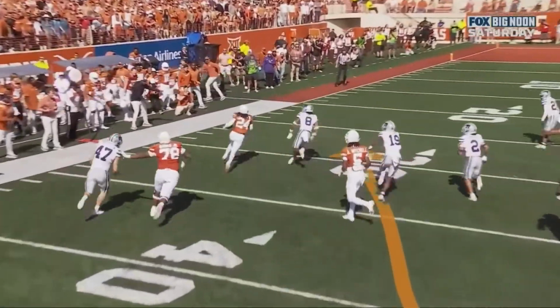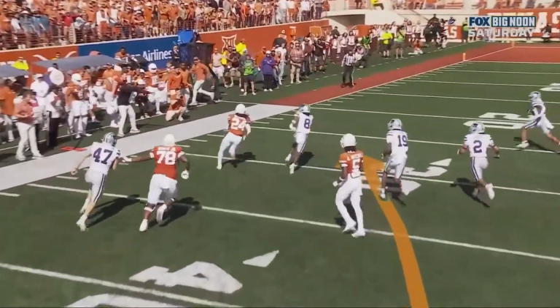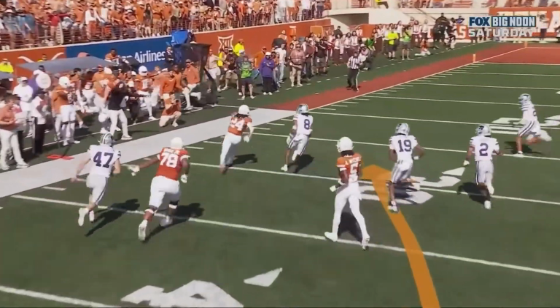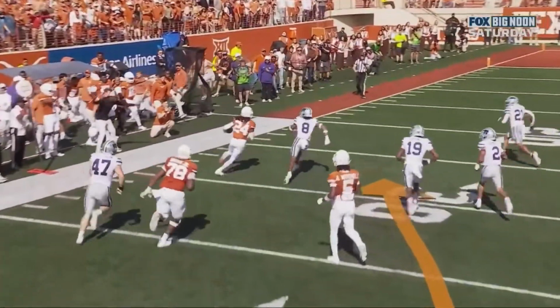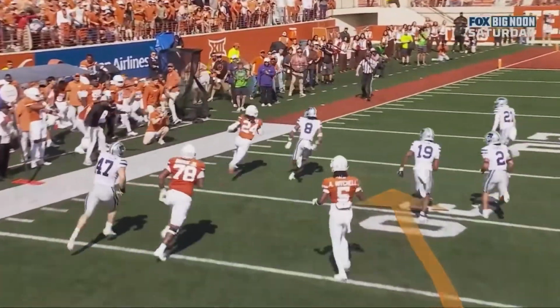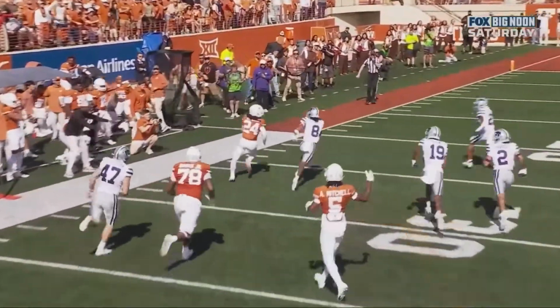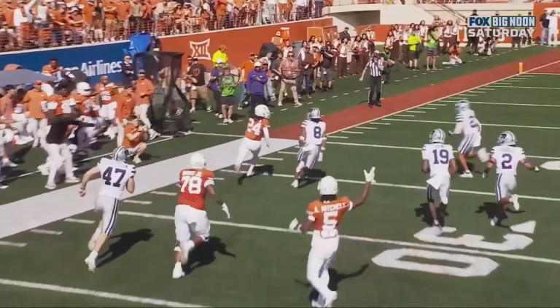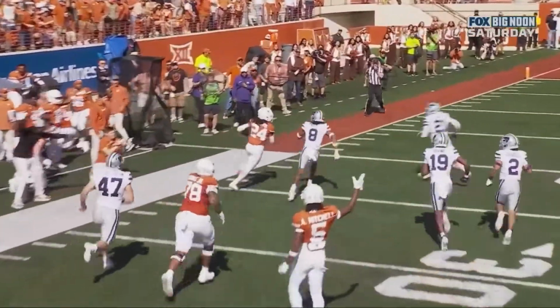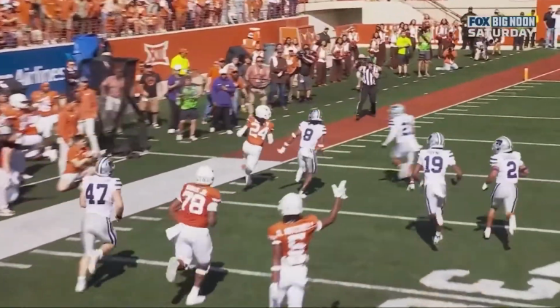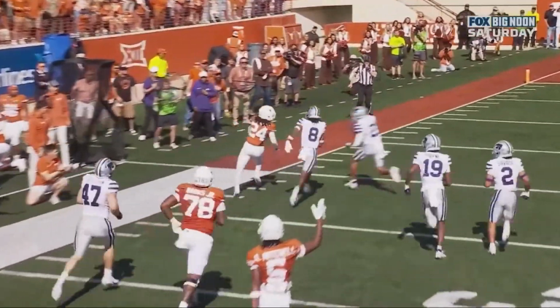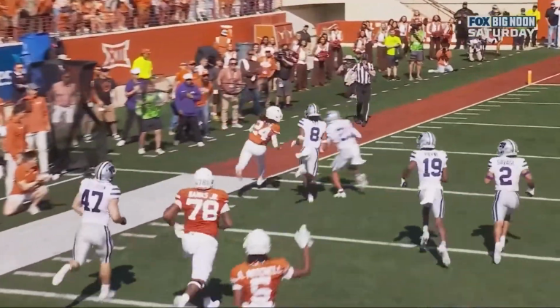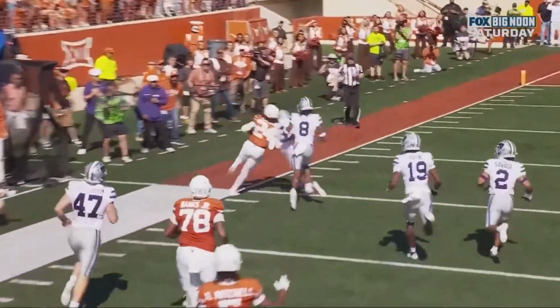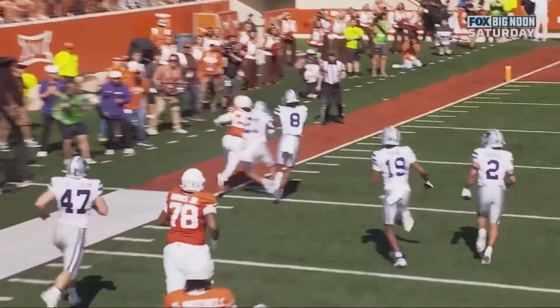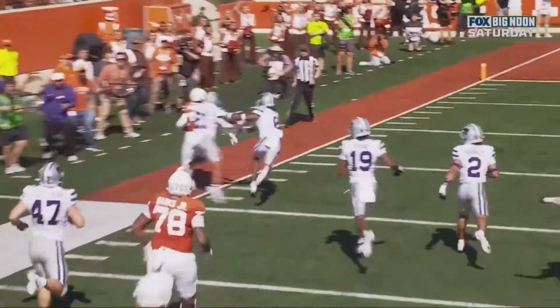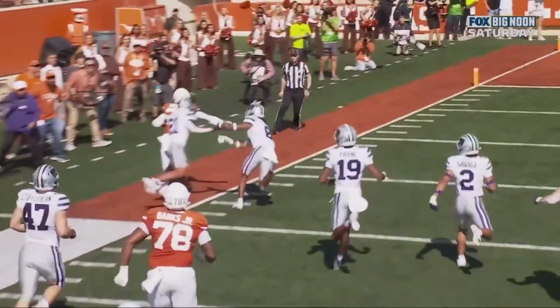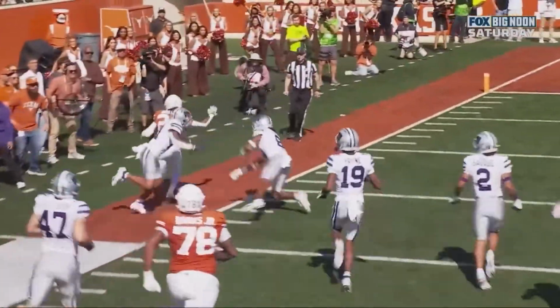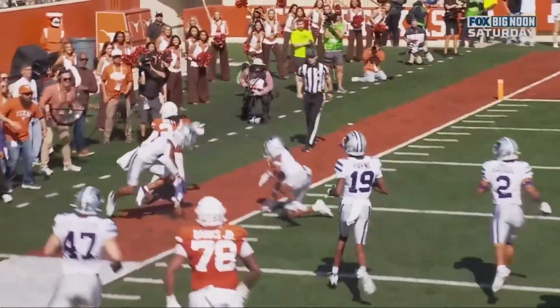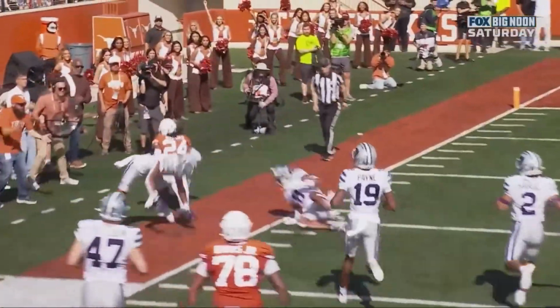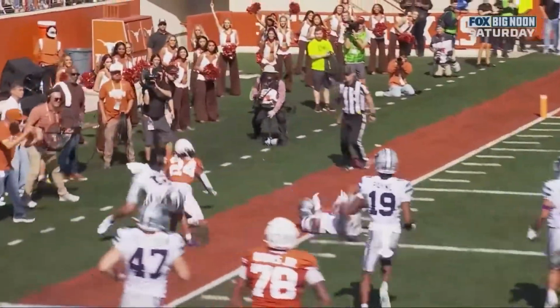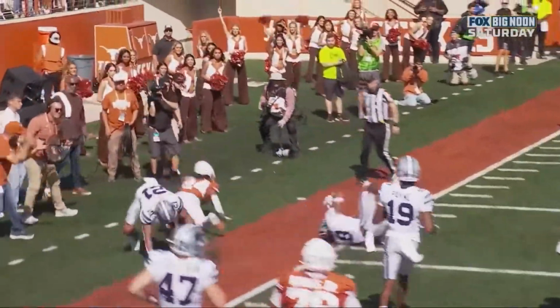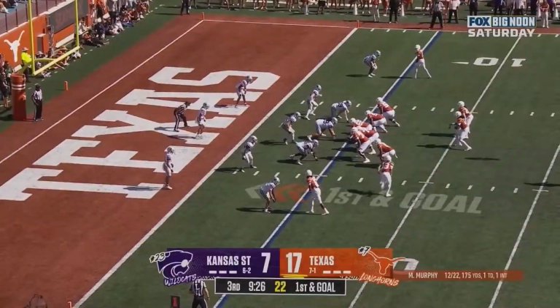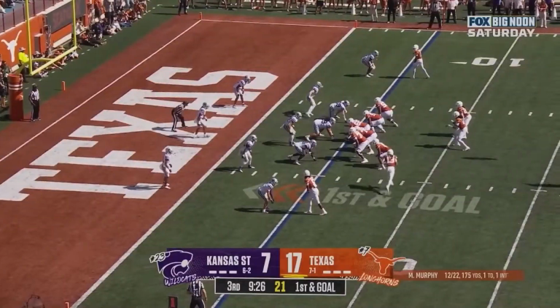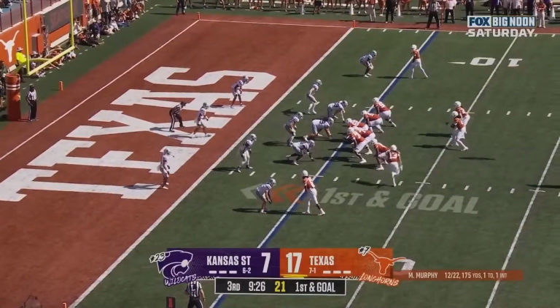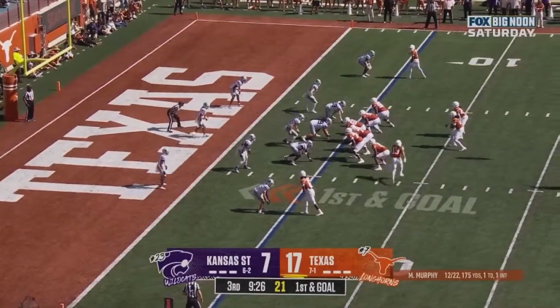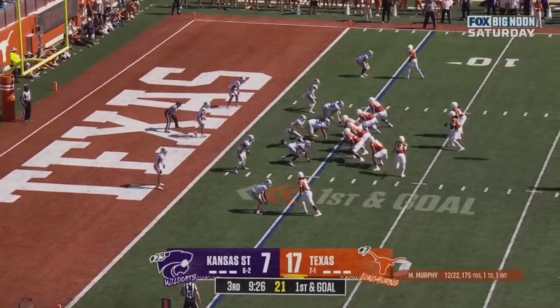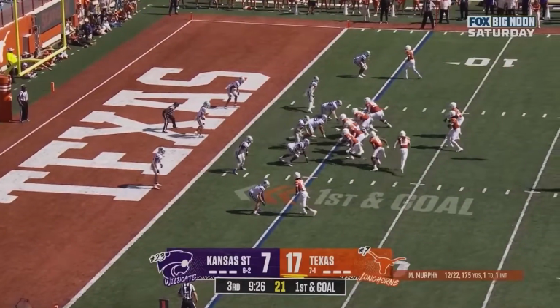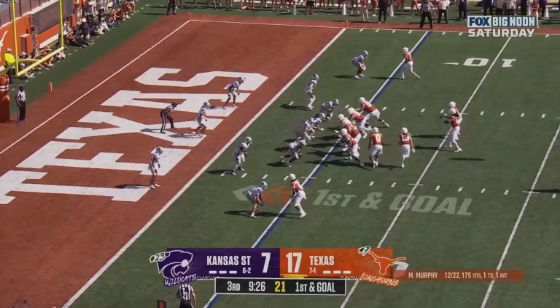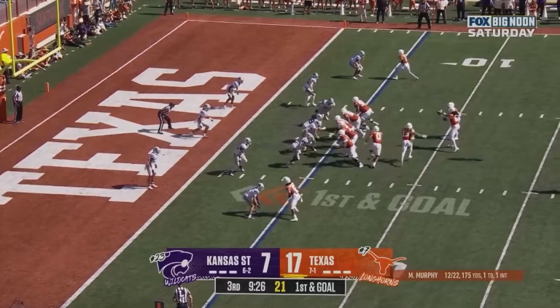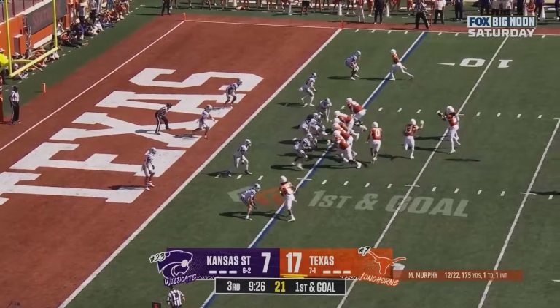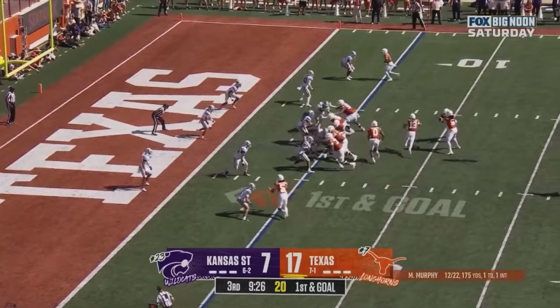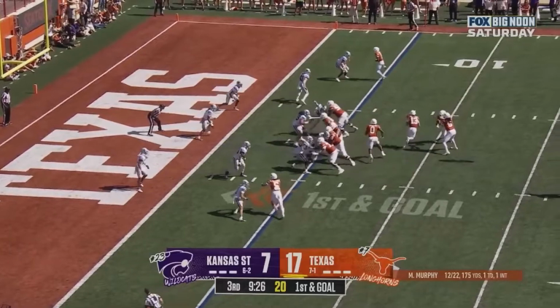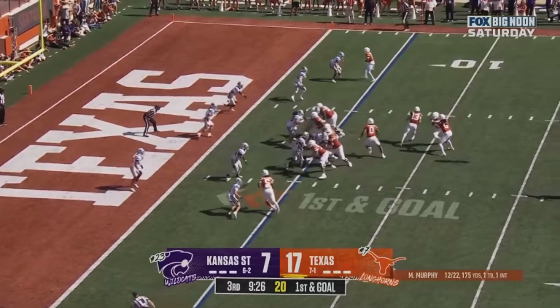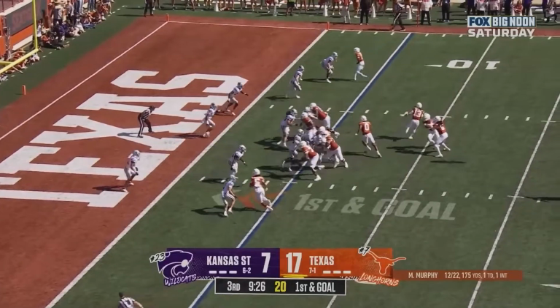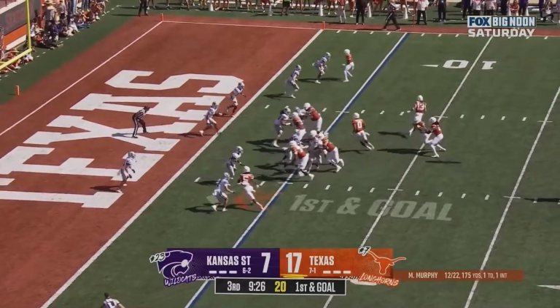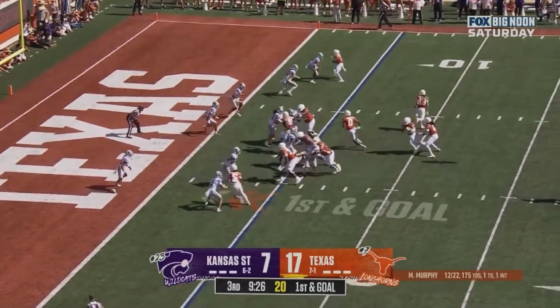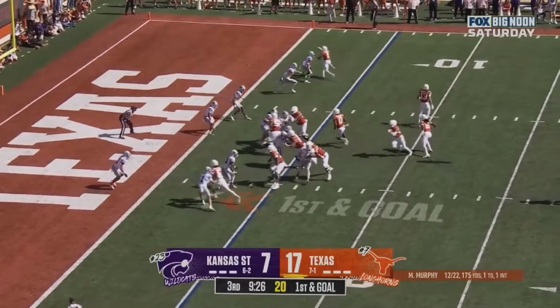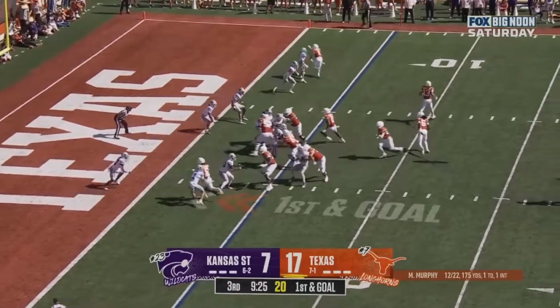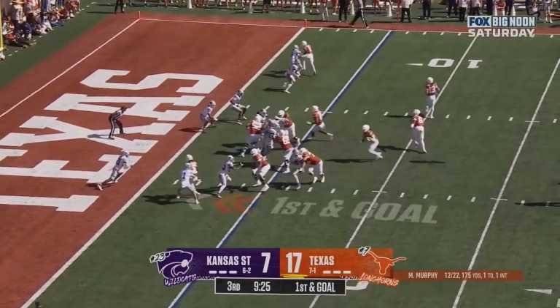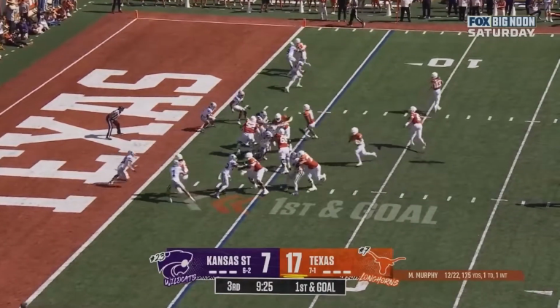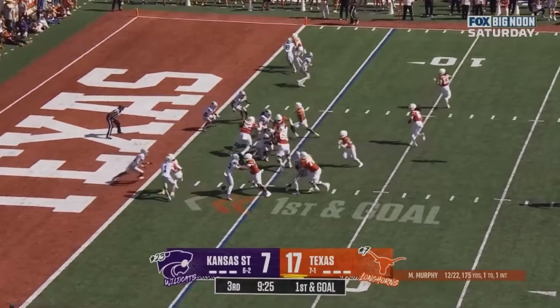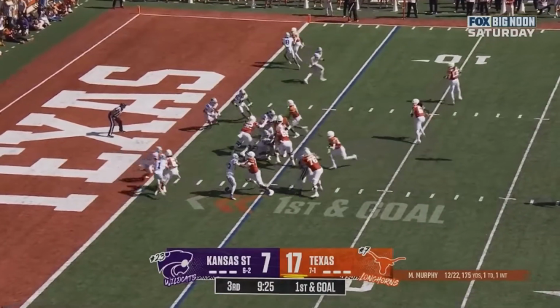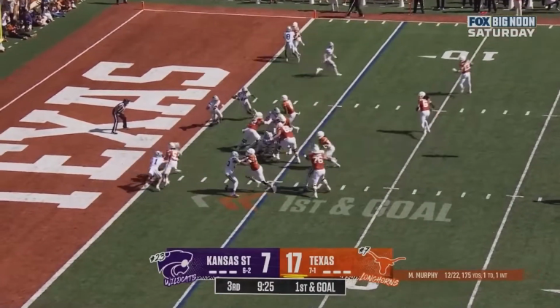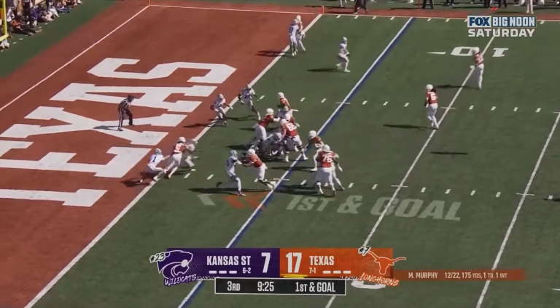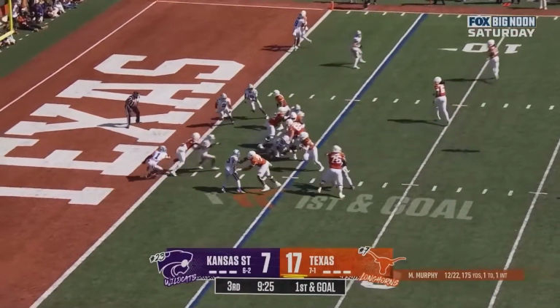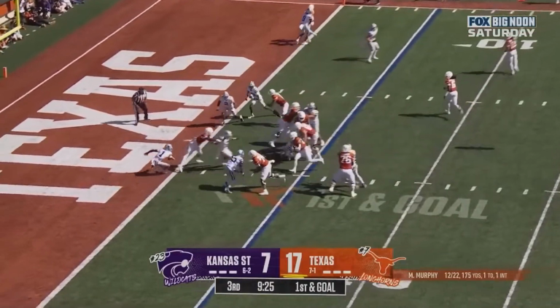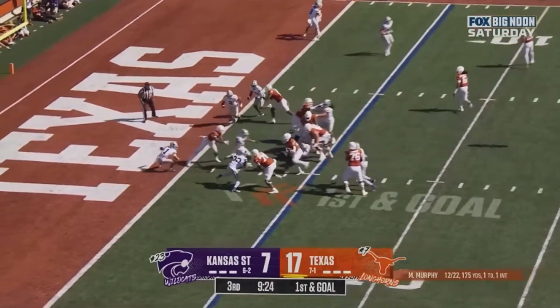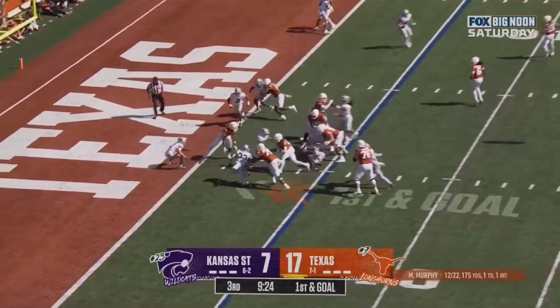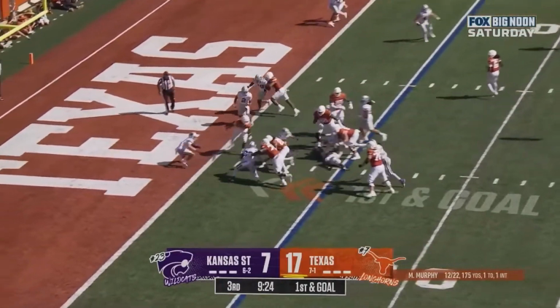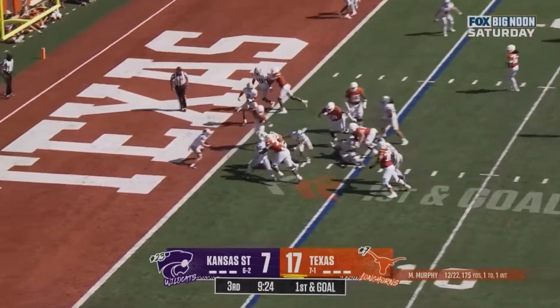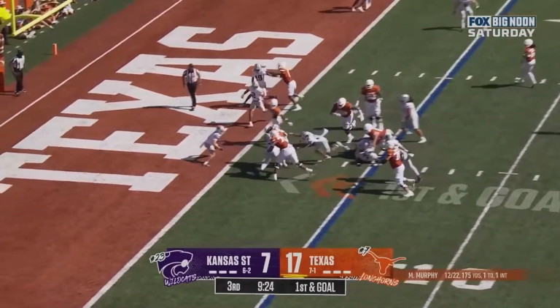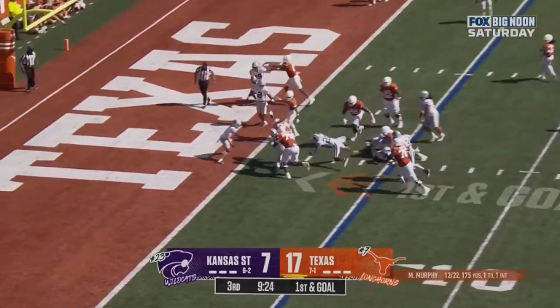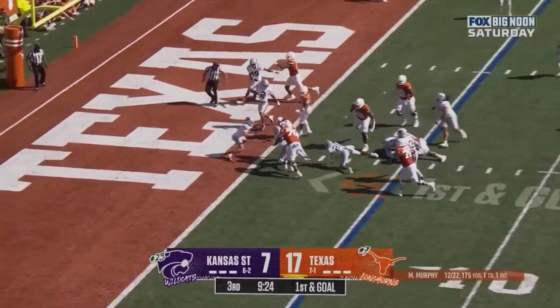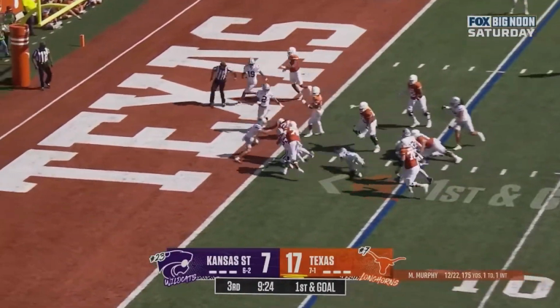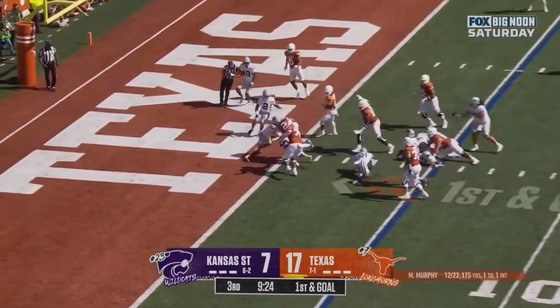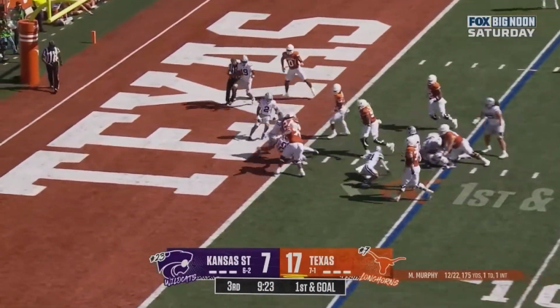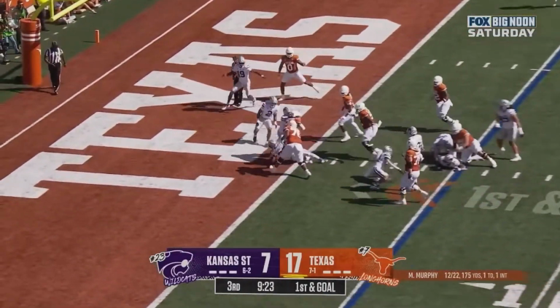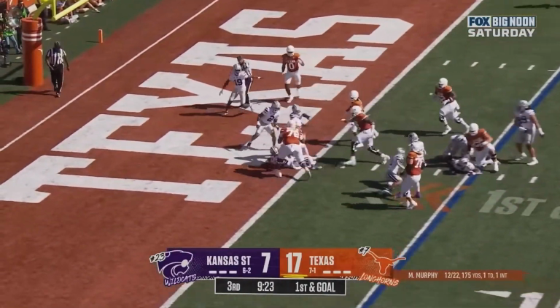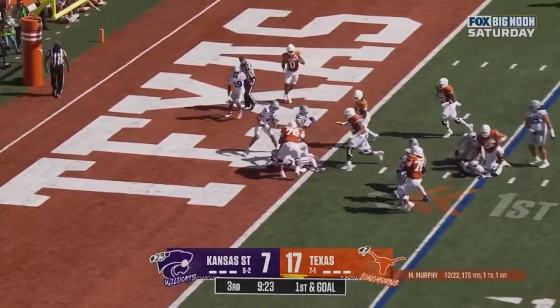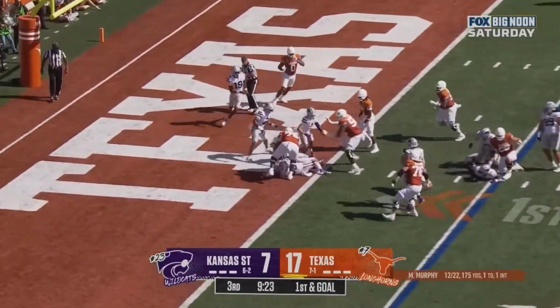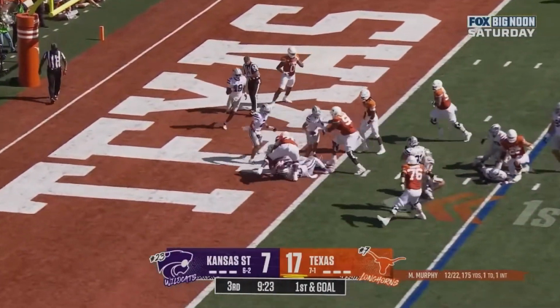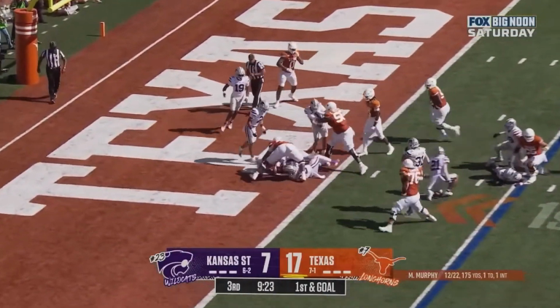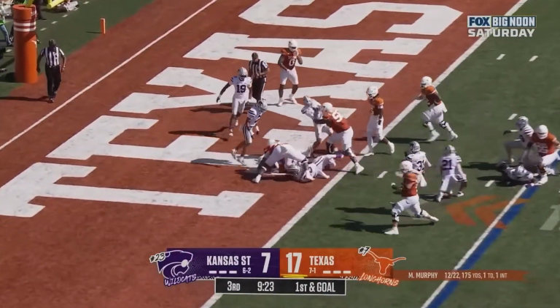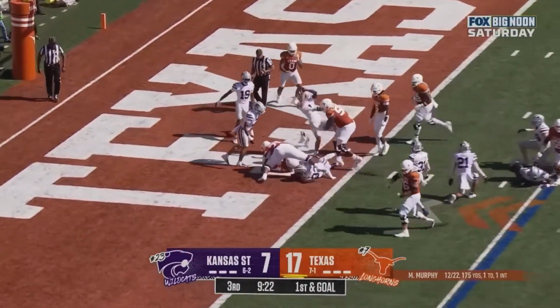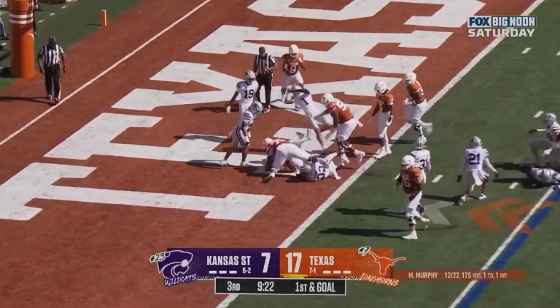Look how big you can drive a truck through there. They'll give it to him. Brooks — touchdown.